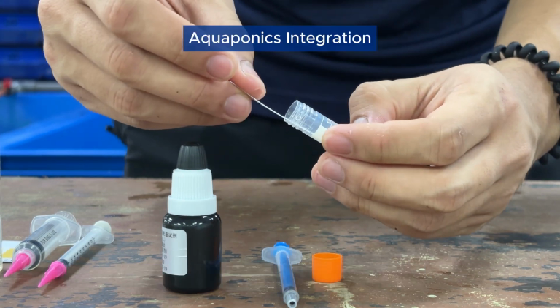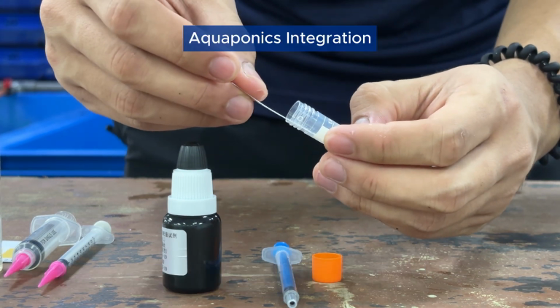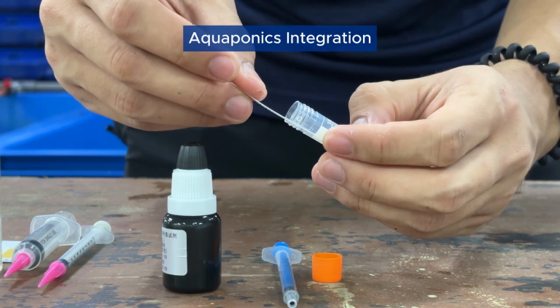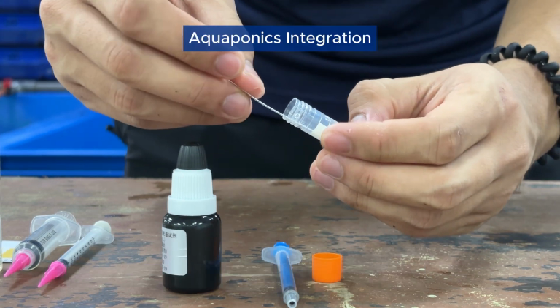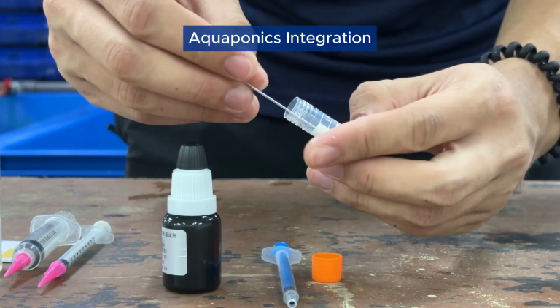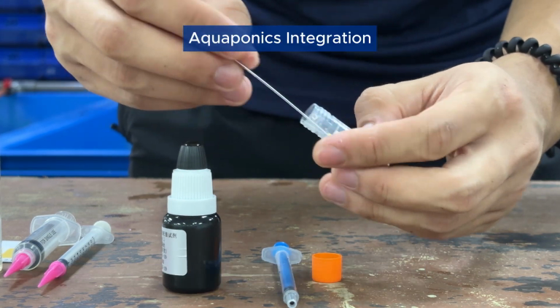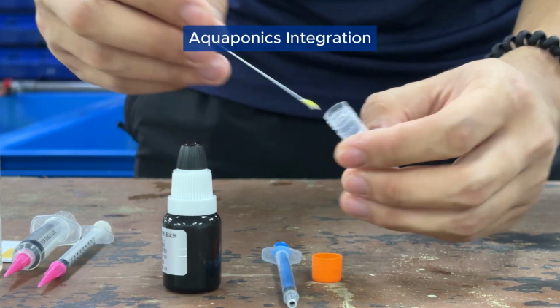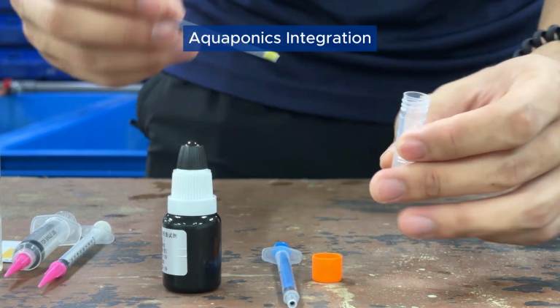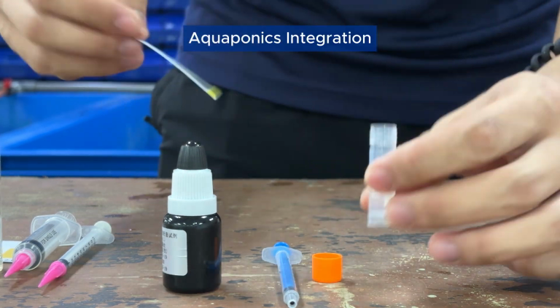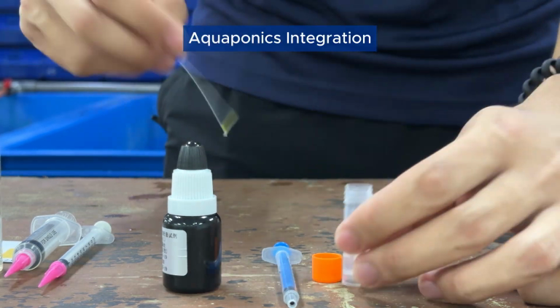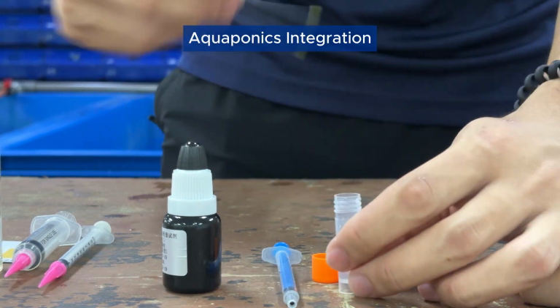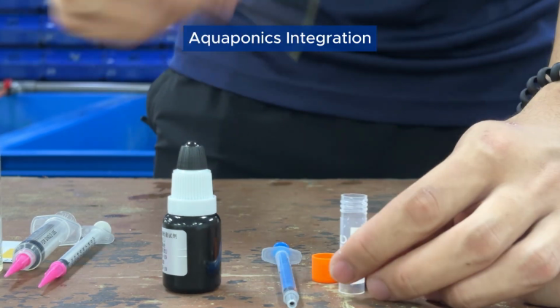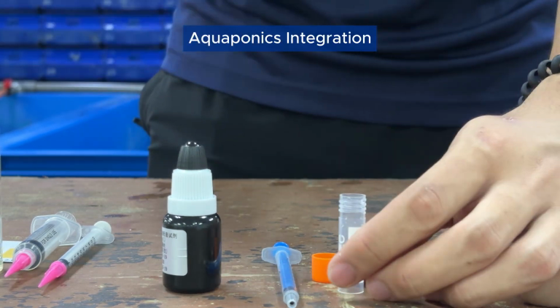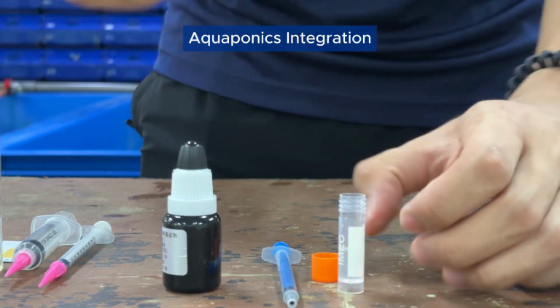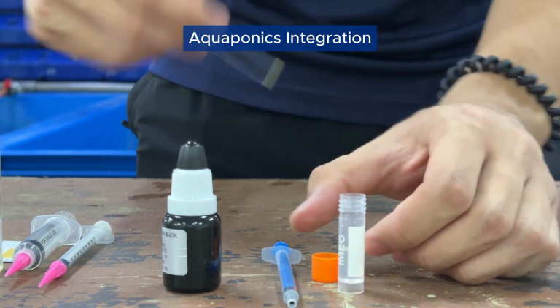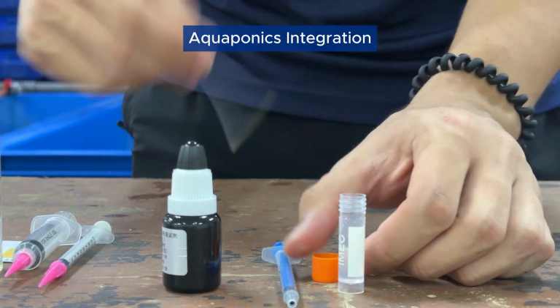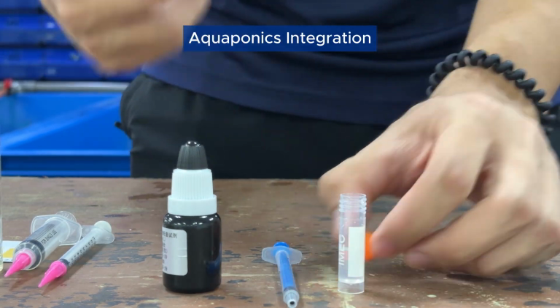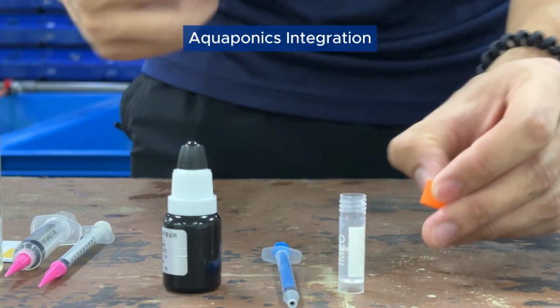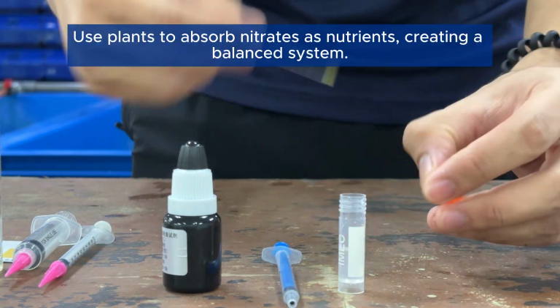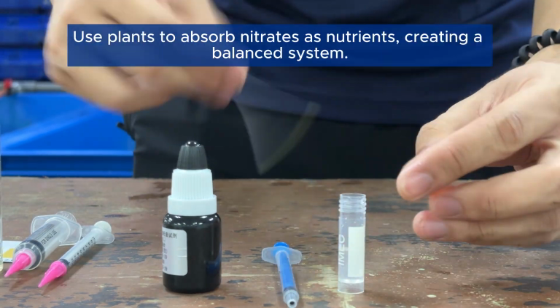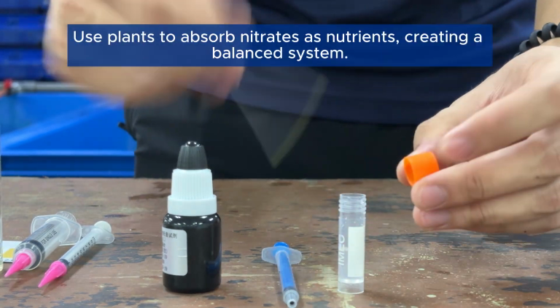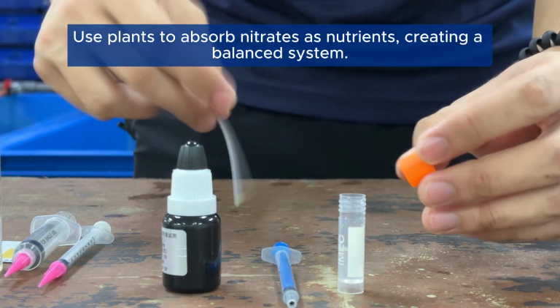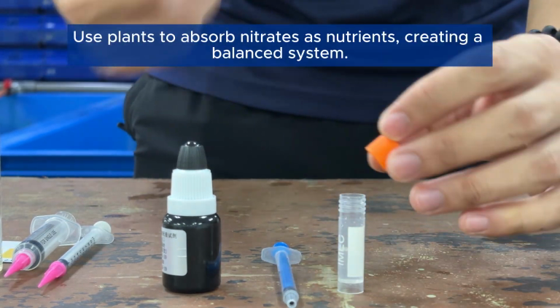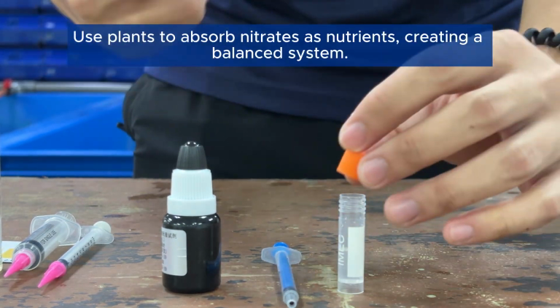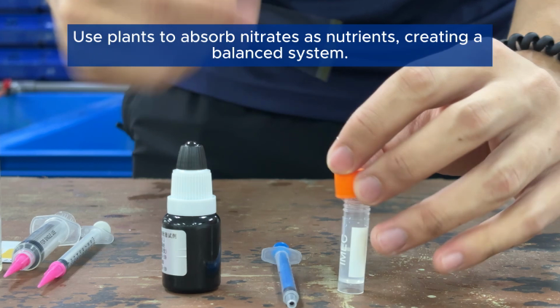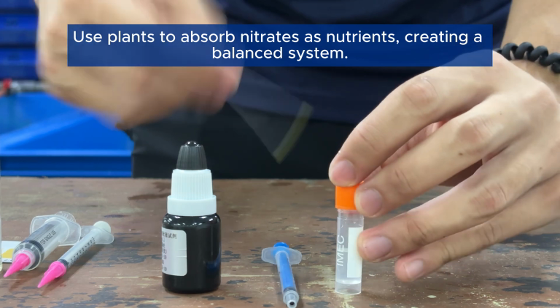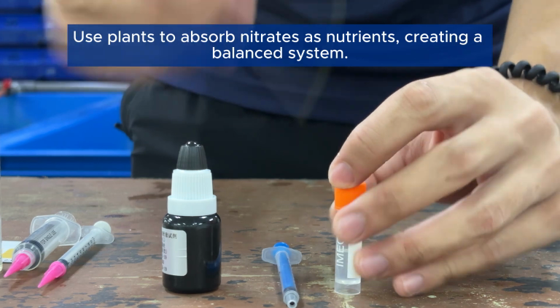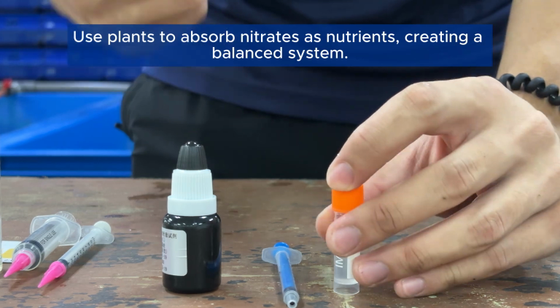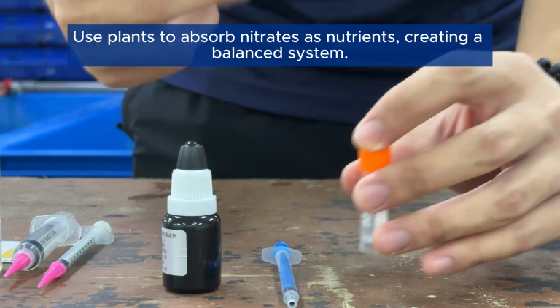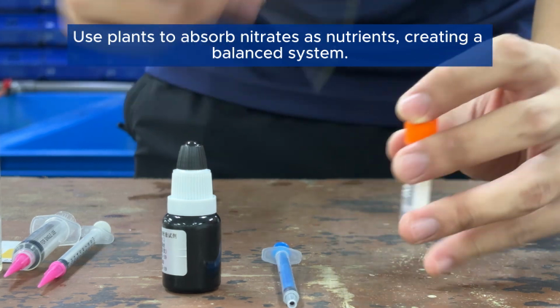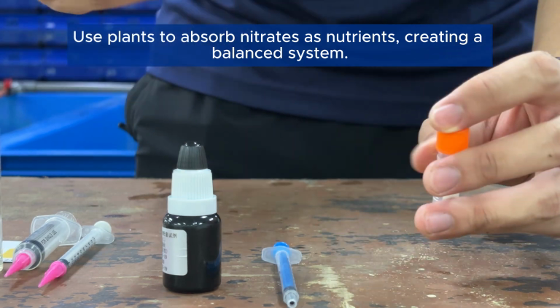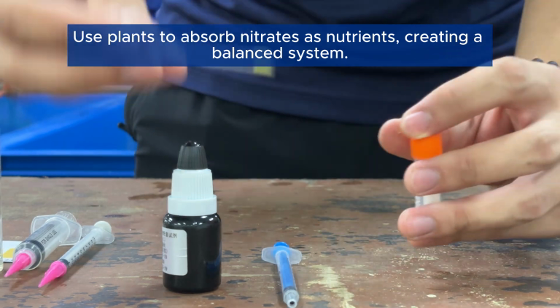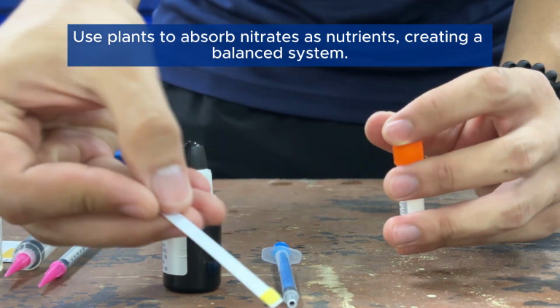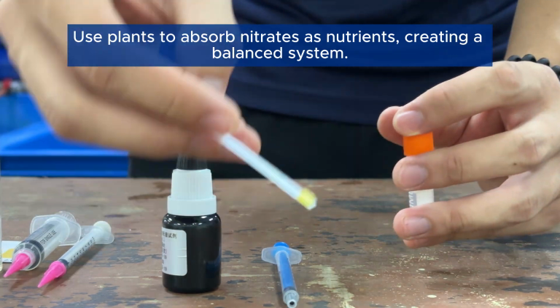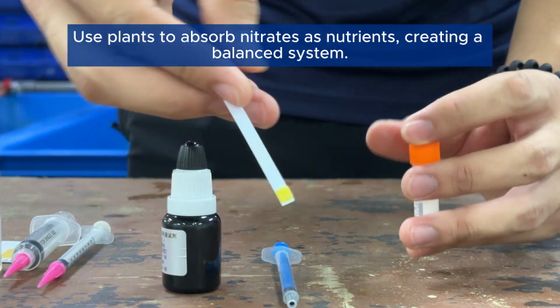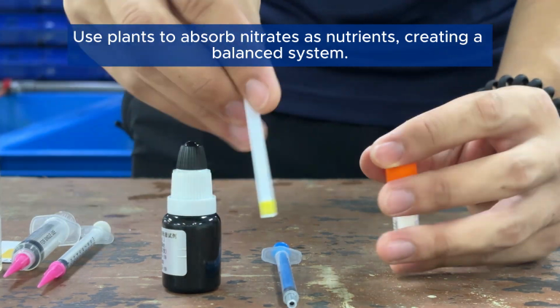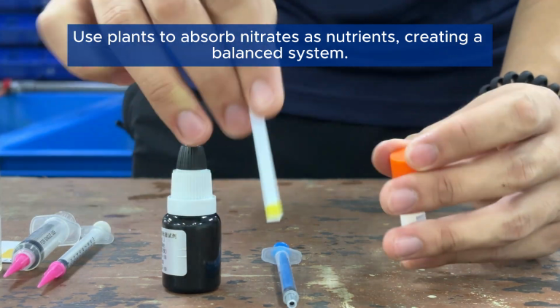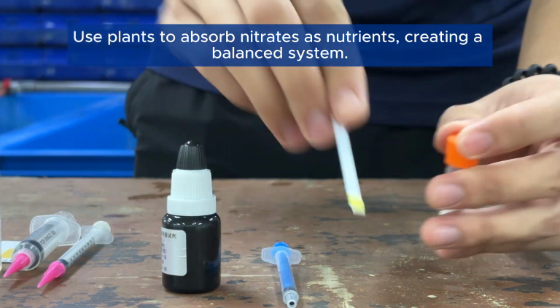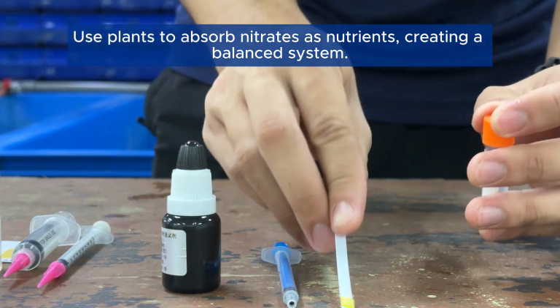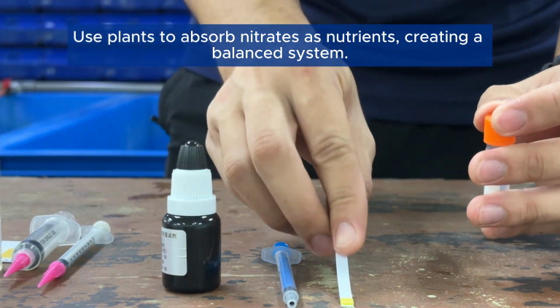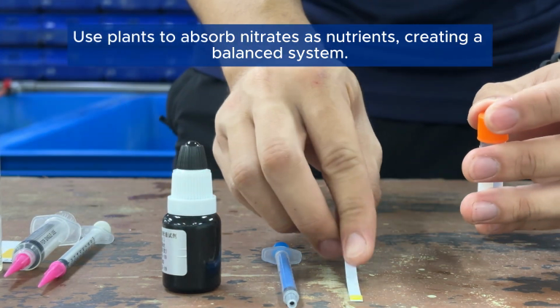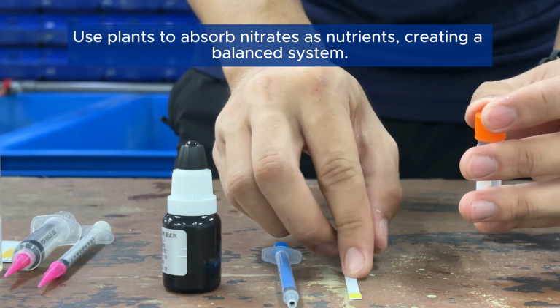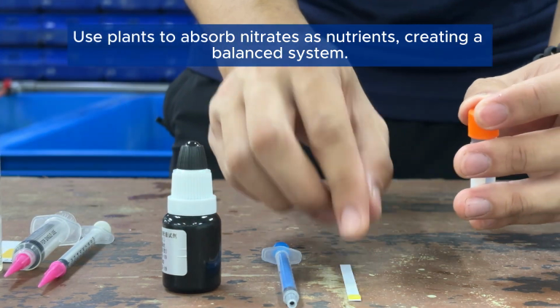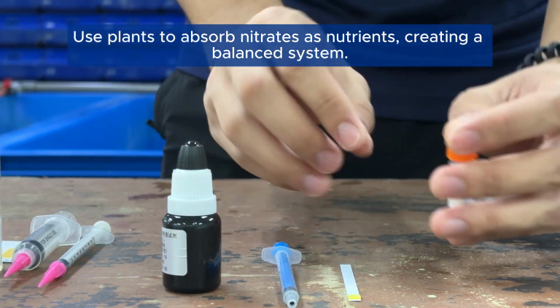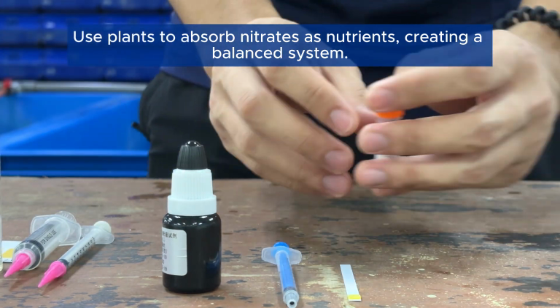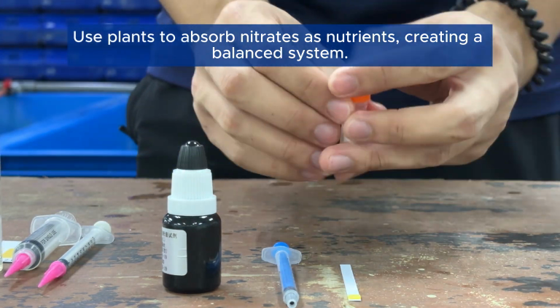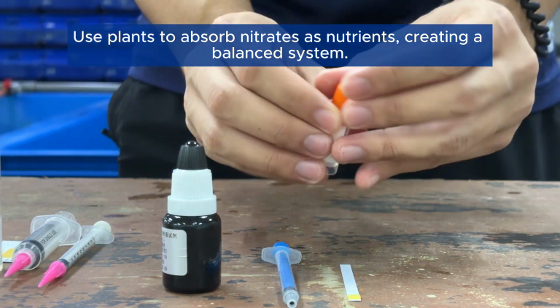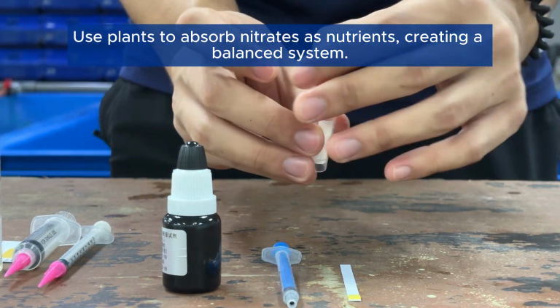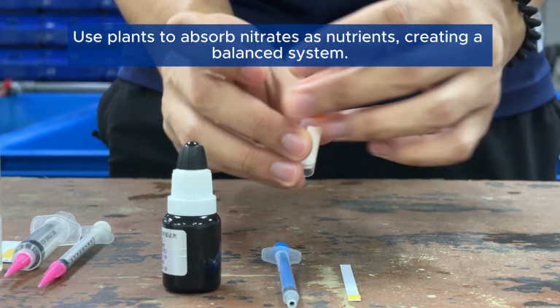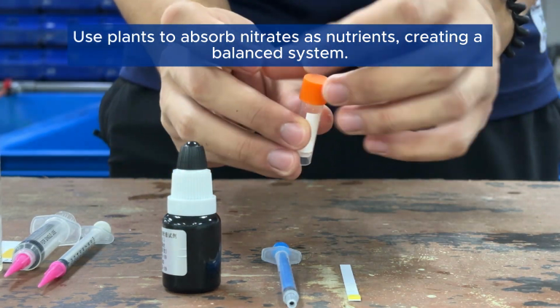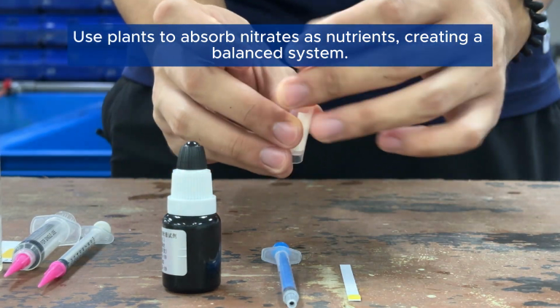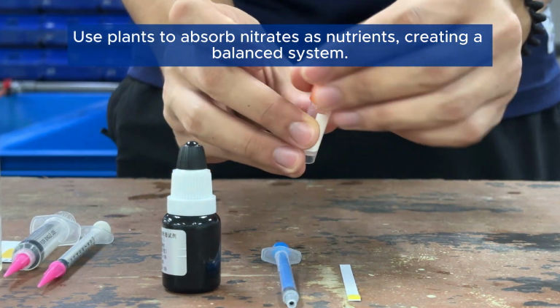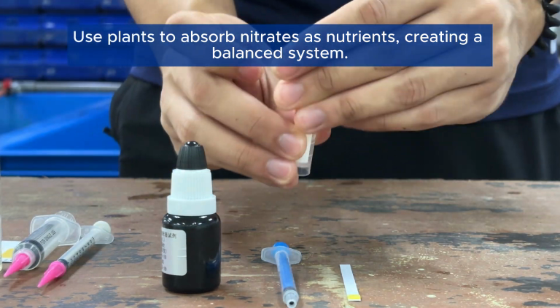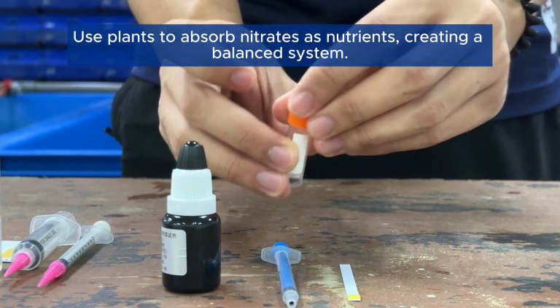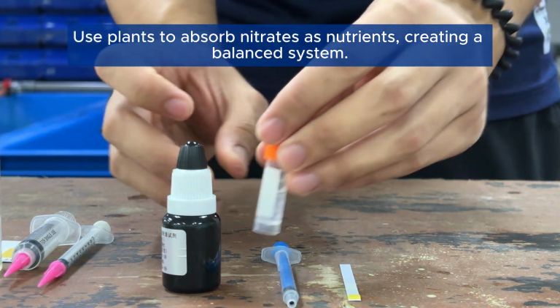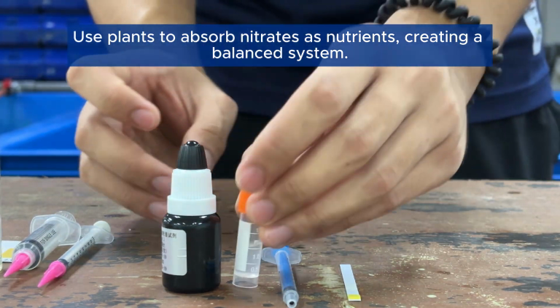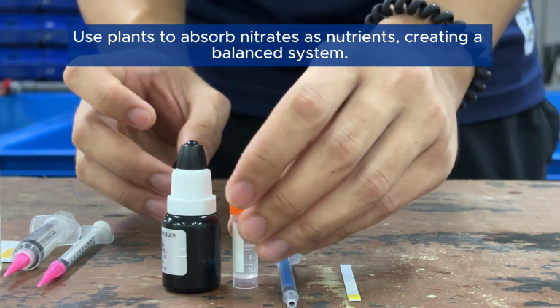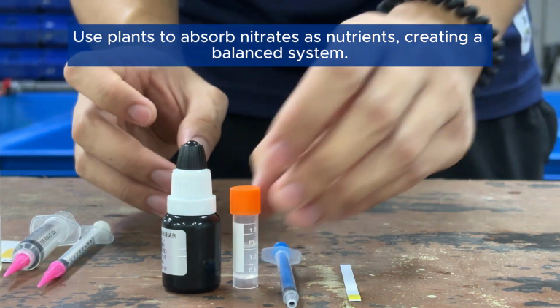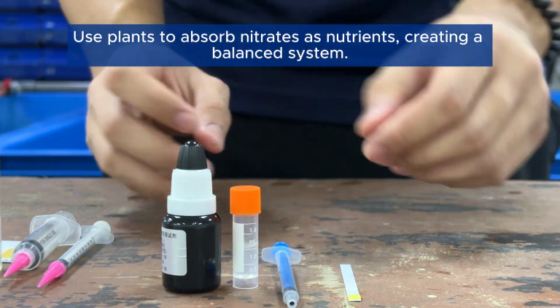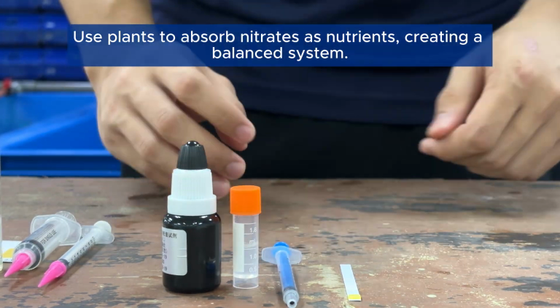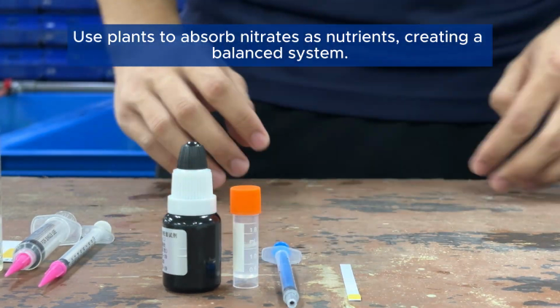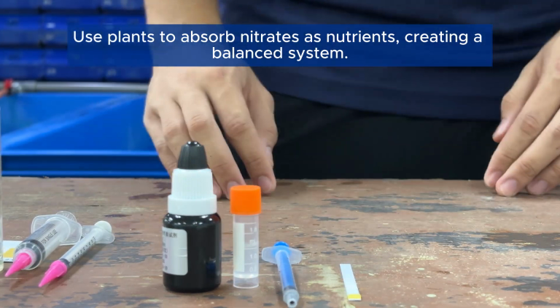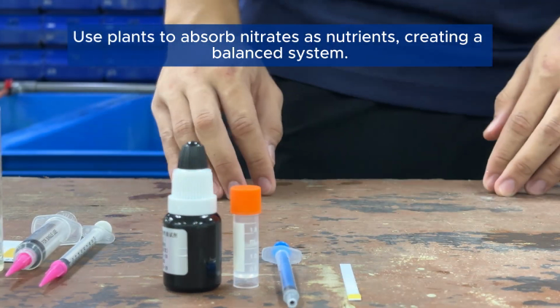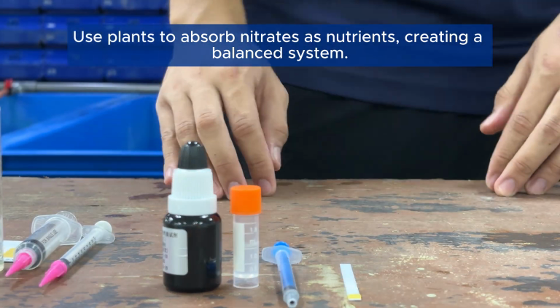Aquaponics integration: use plants to absorb nitrates as nutrients, creating a balanced system.